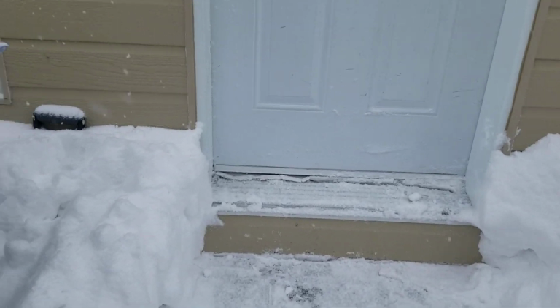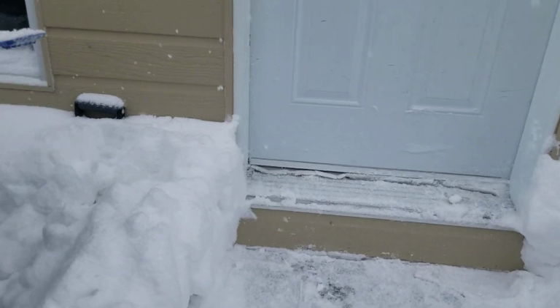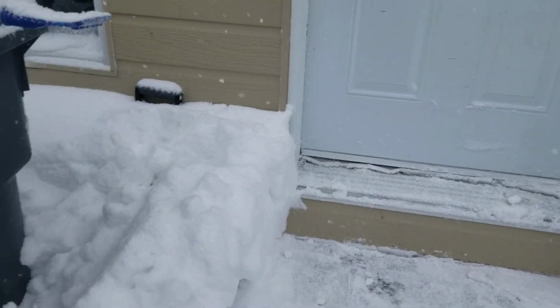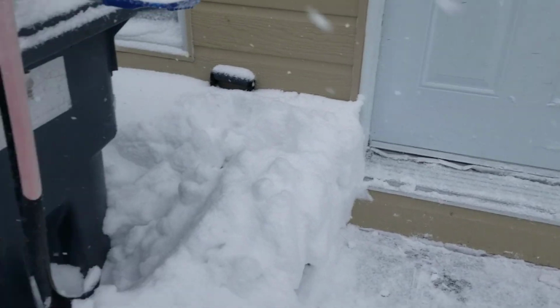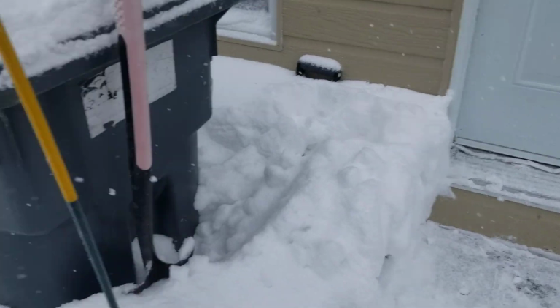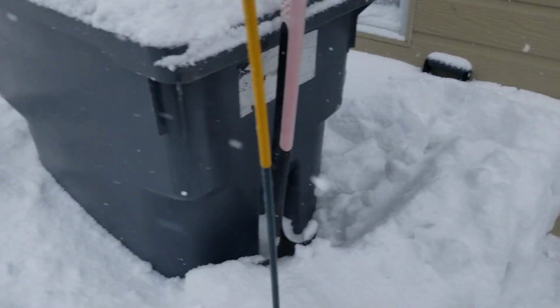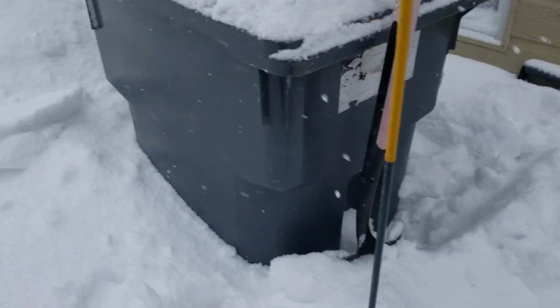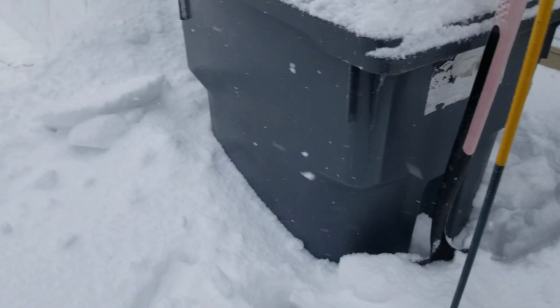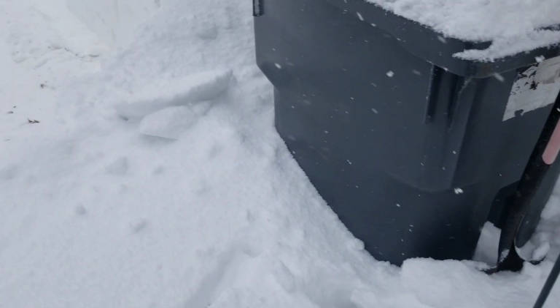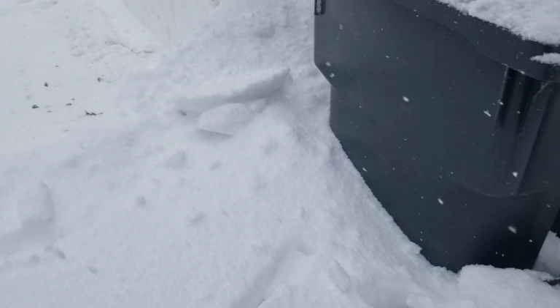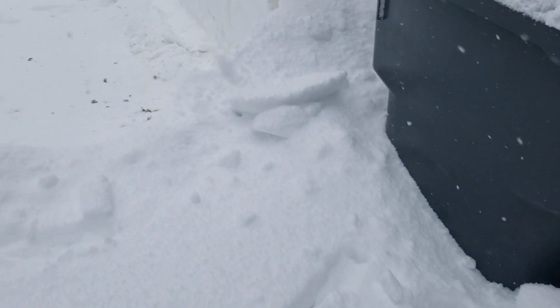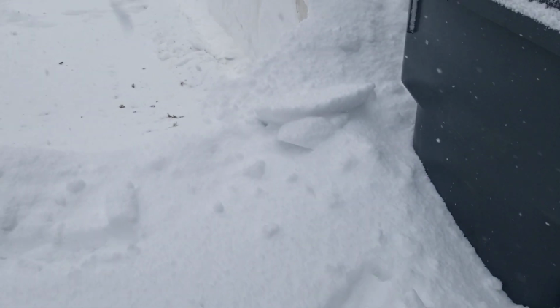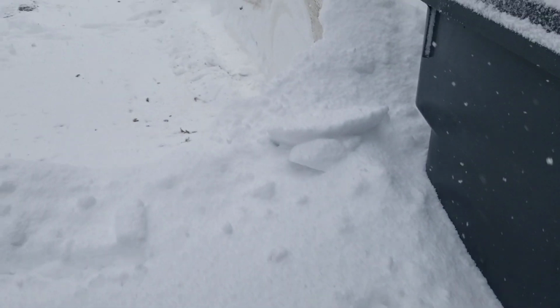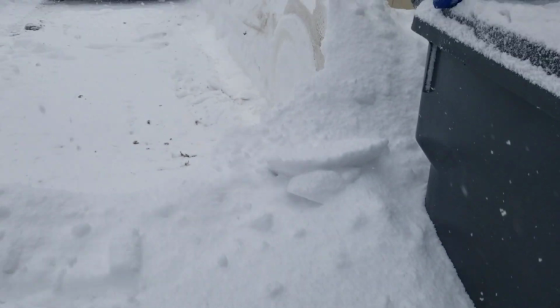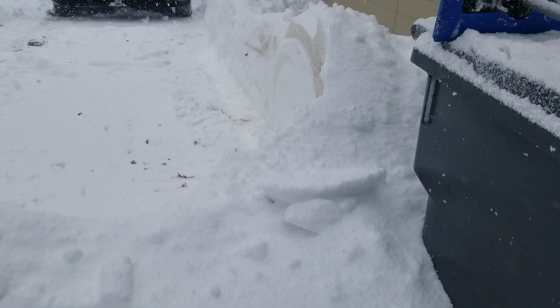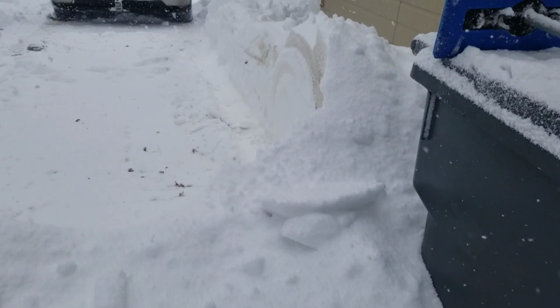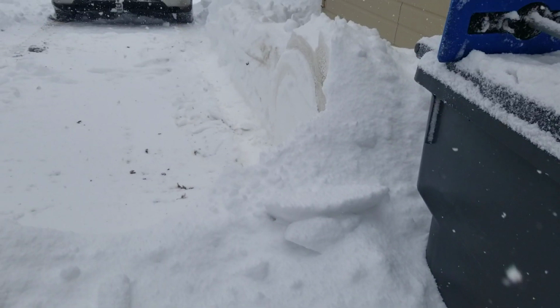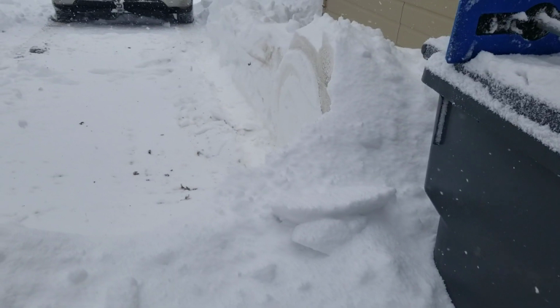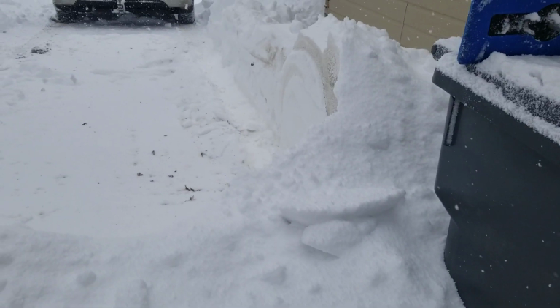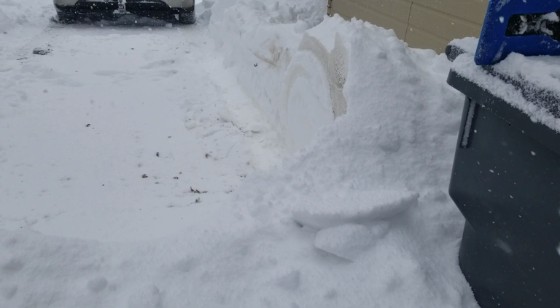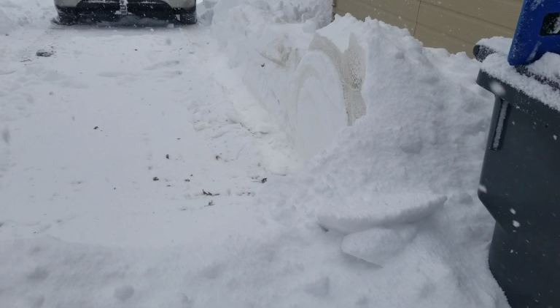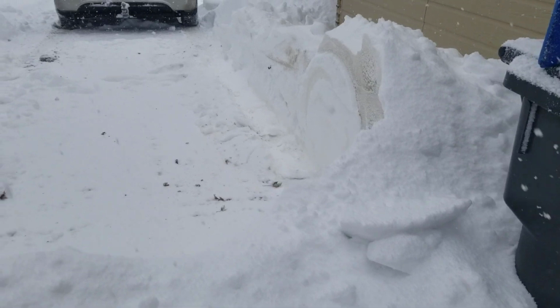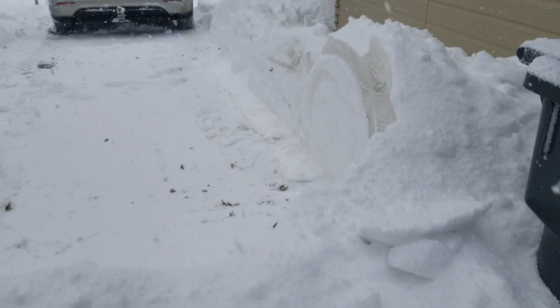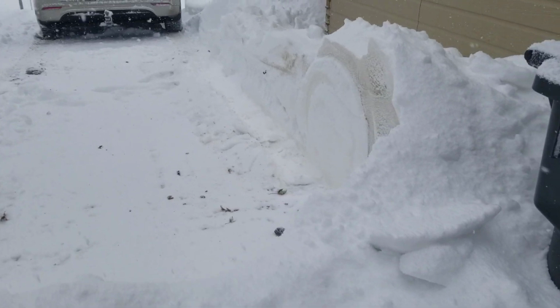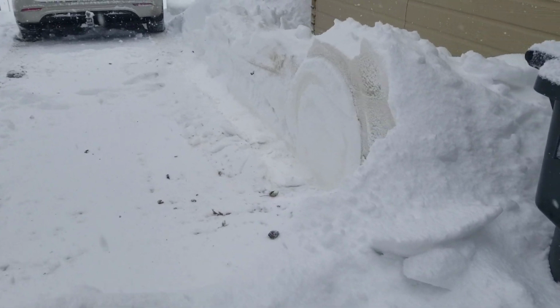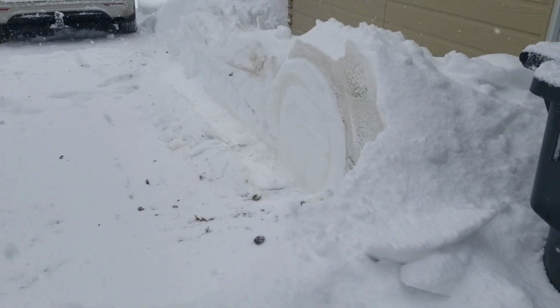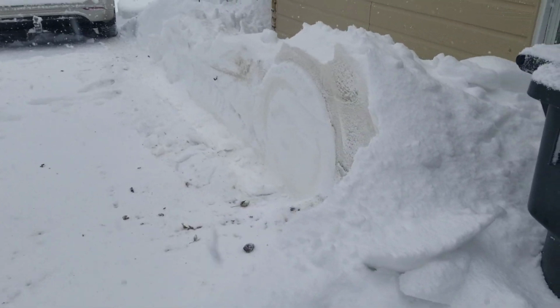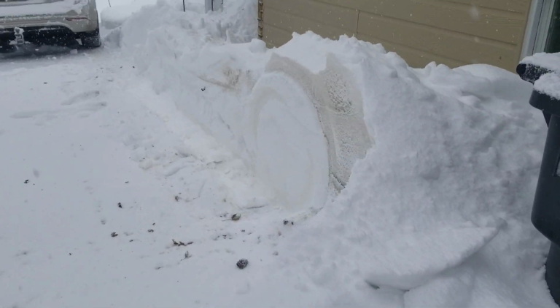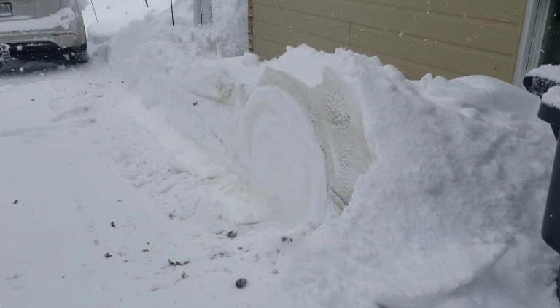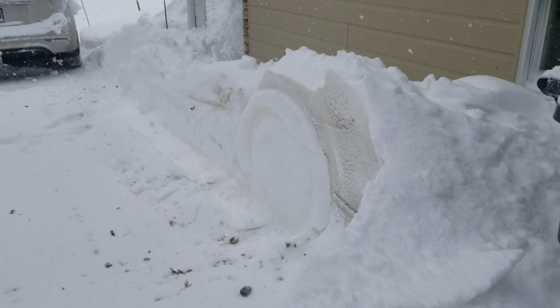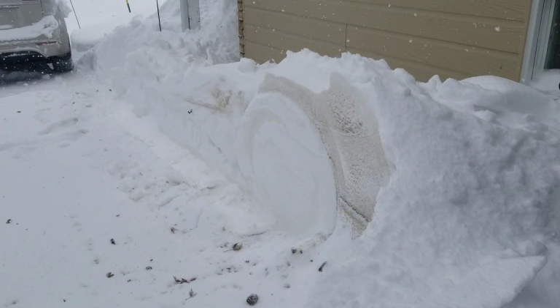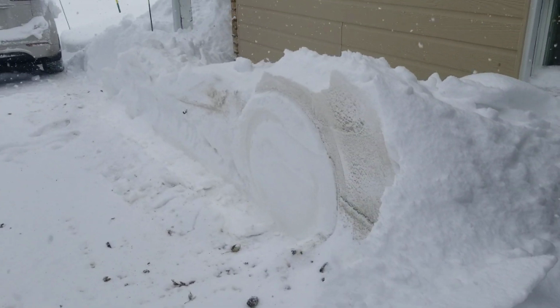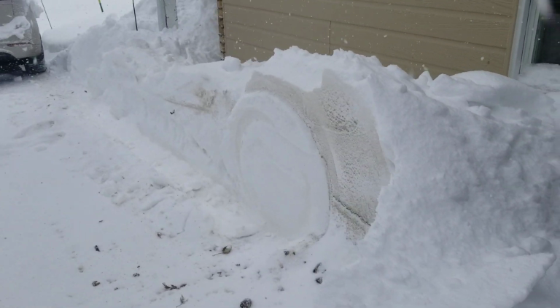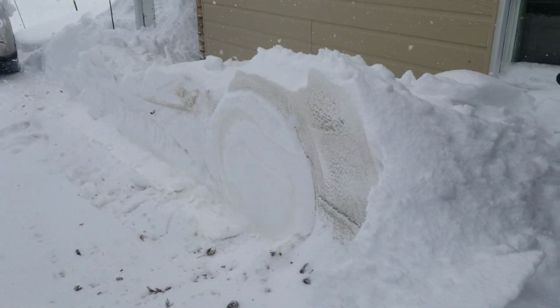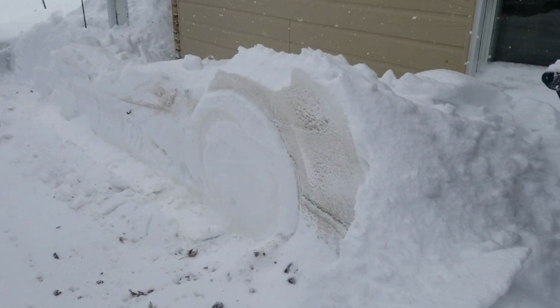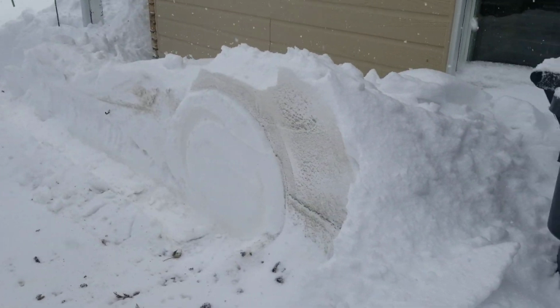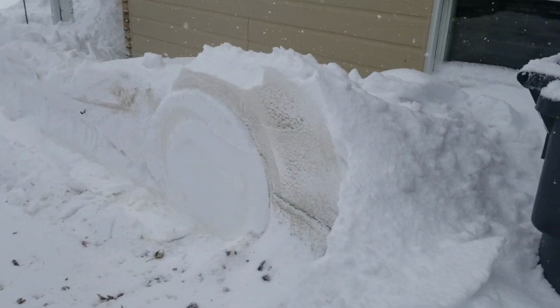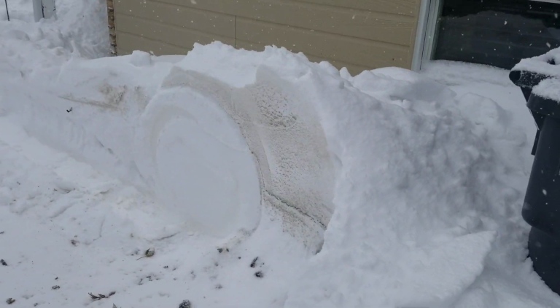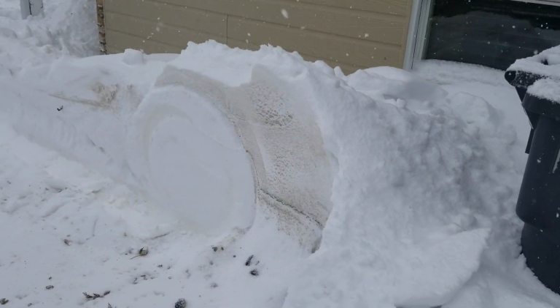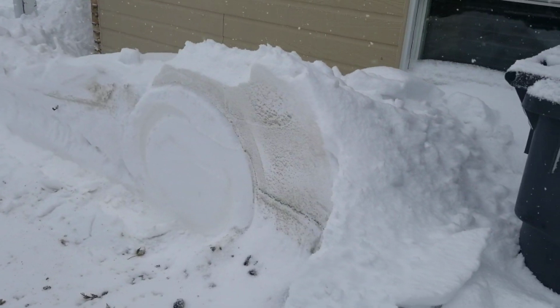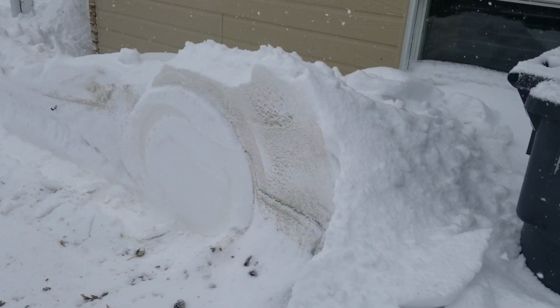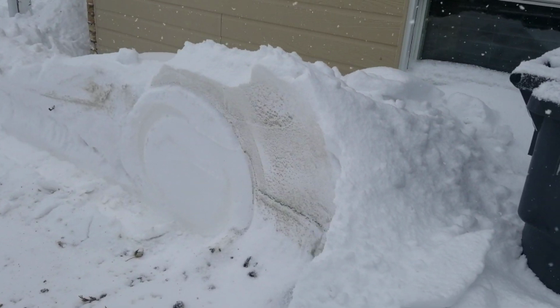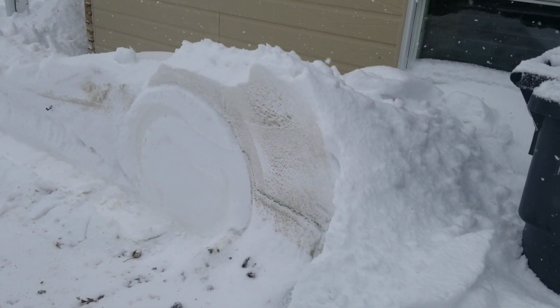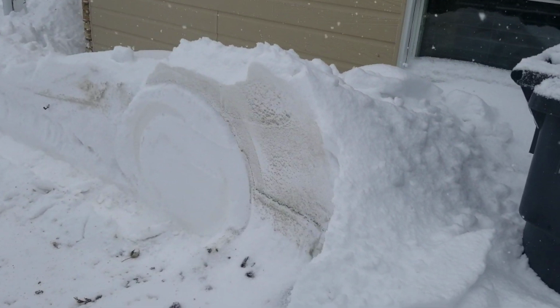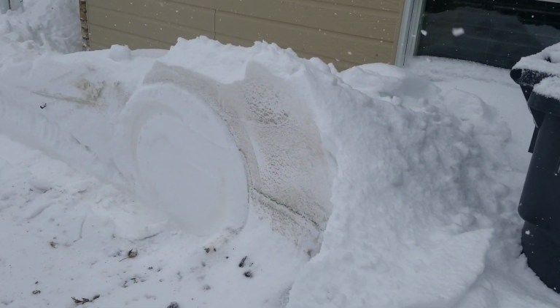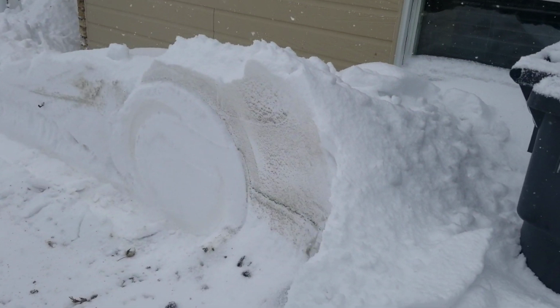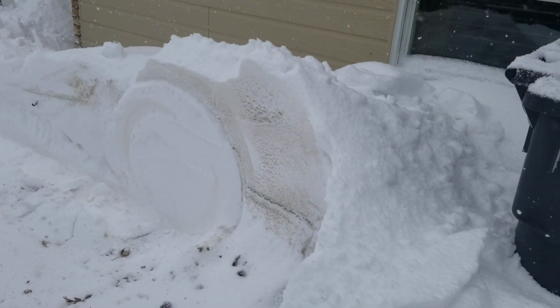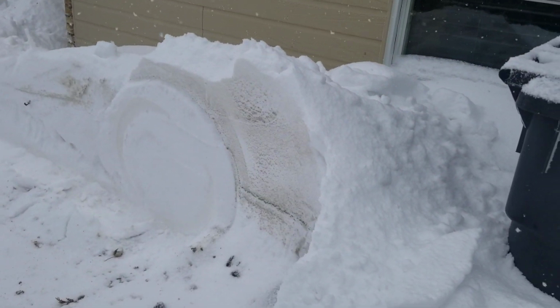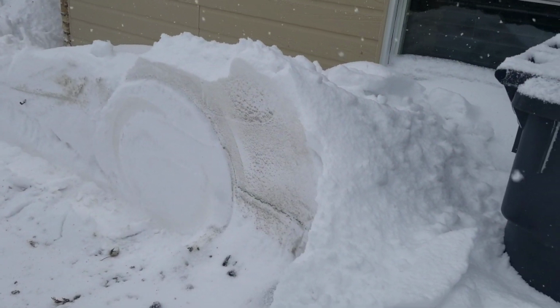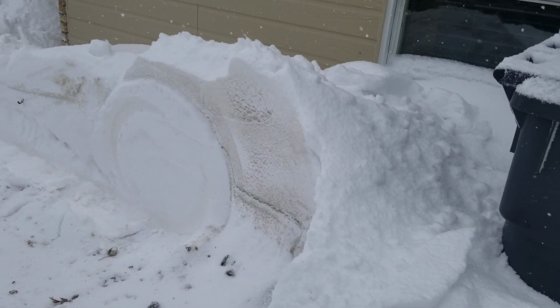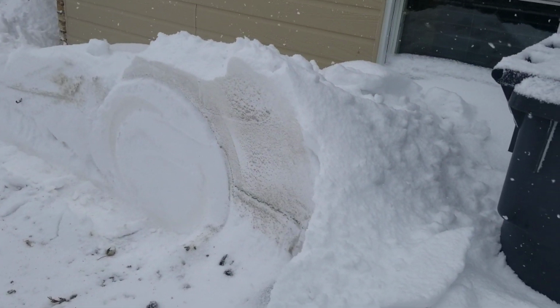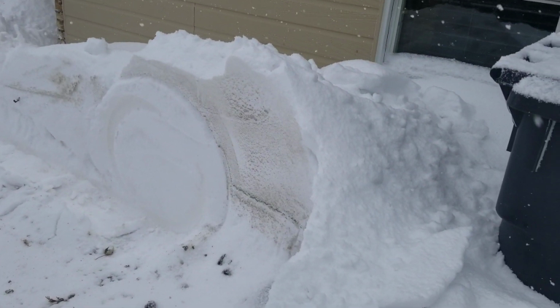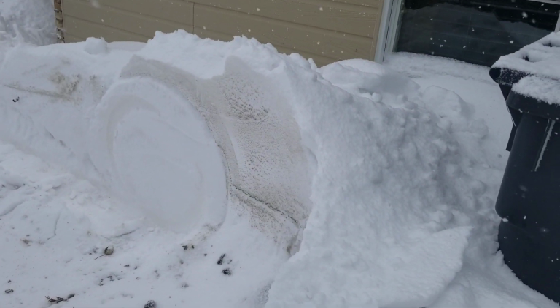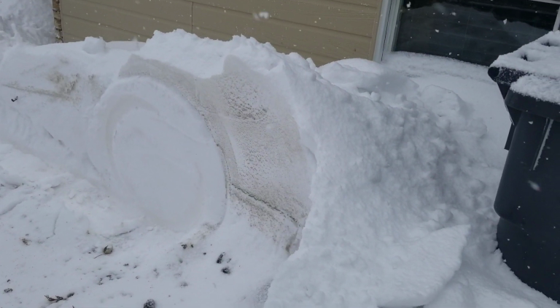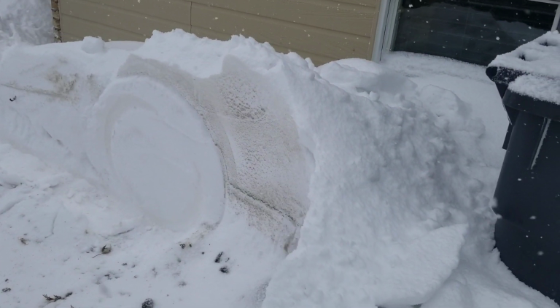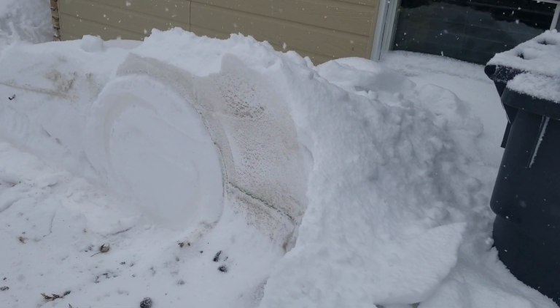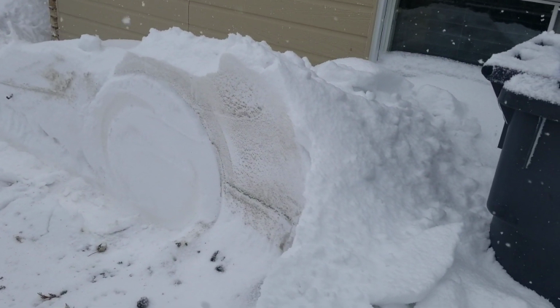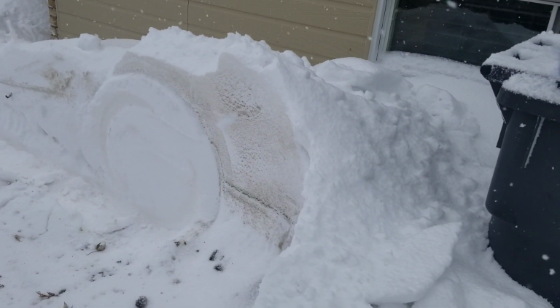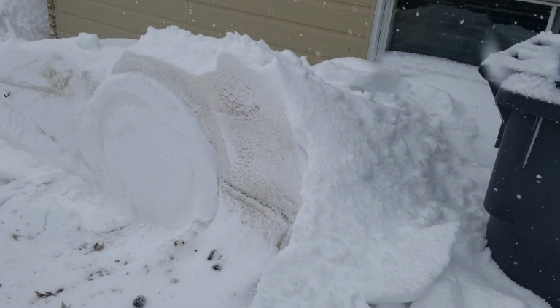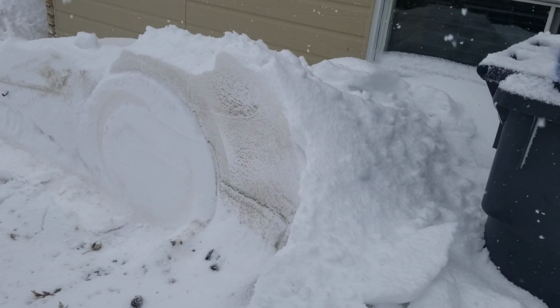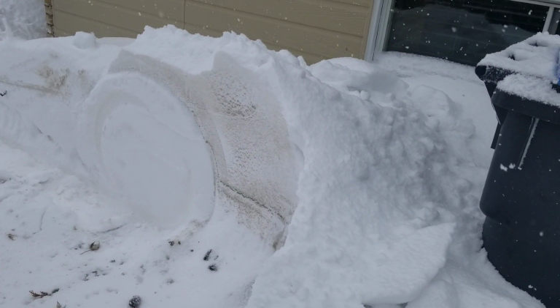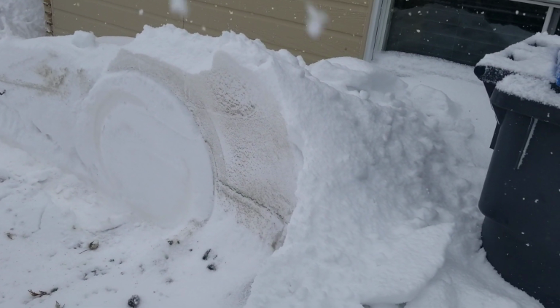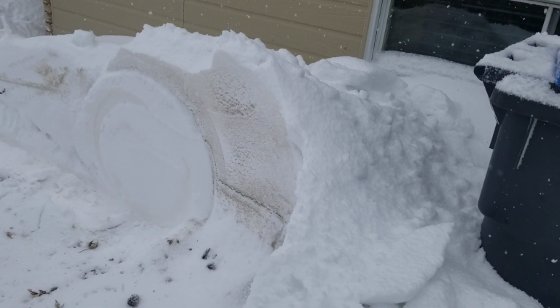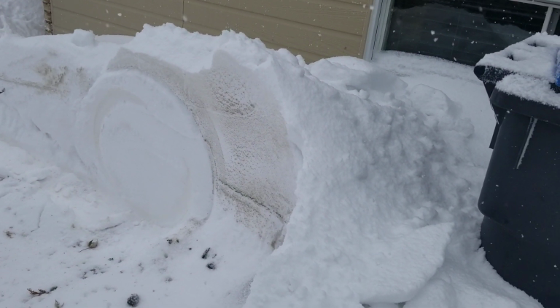Quite deep. I've had deeper, but yeah. Cleaned the car off a bit. Look at the dirt that came off my car as I moved it.